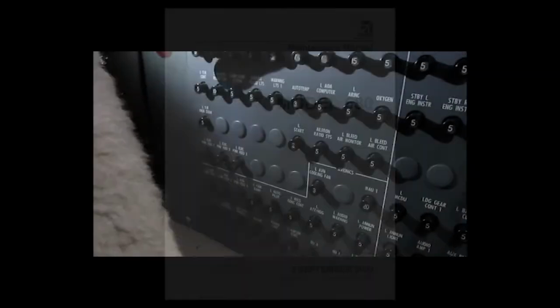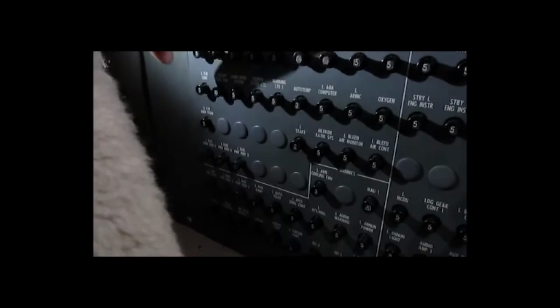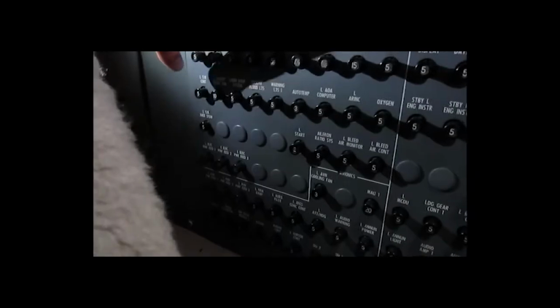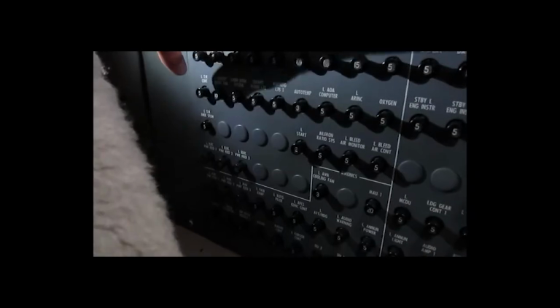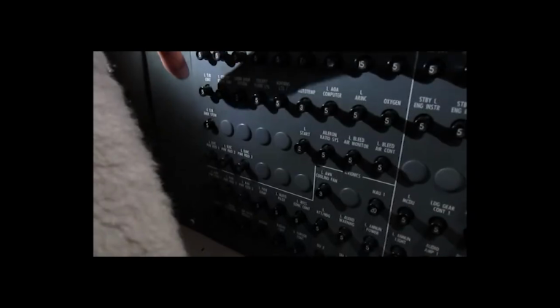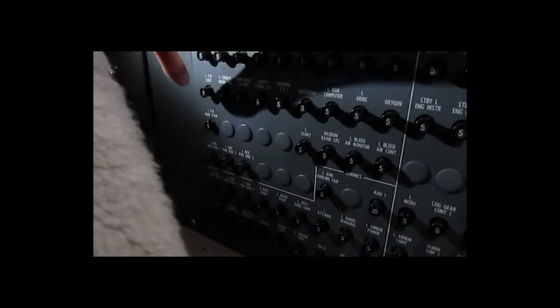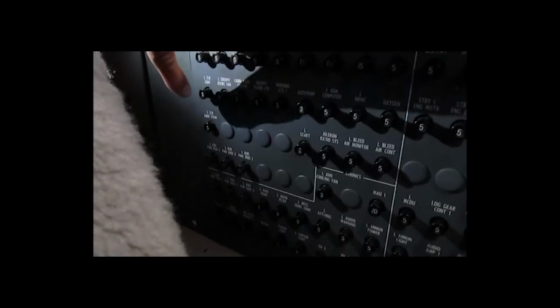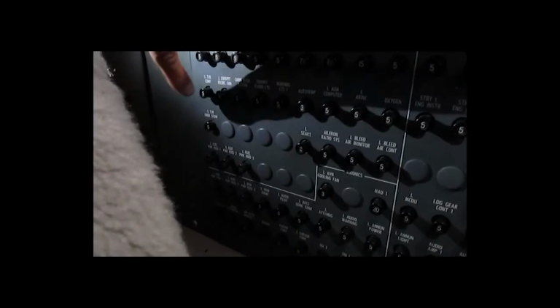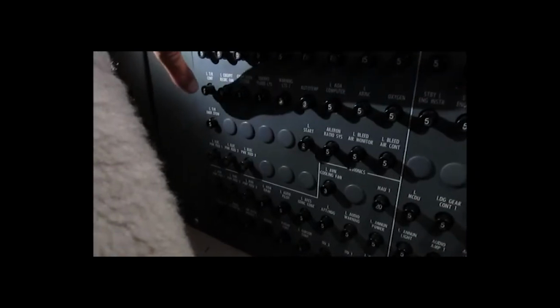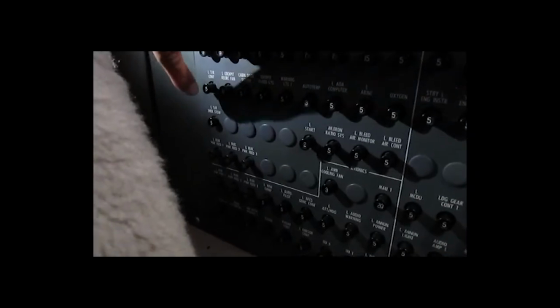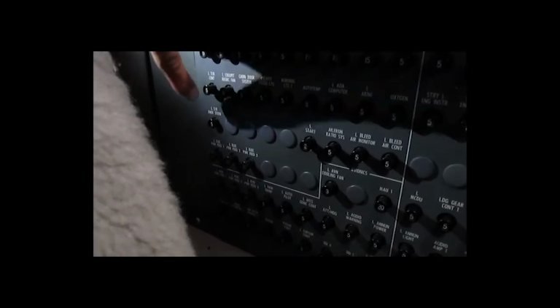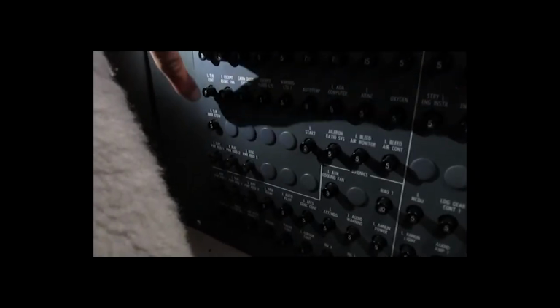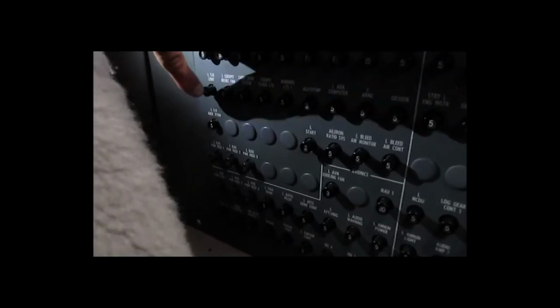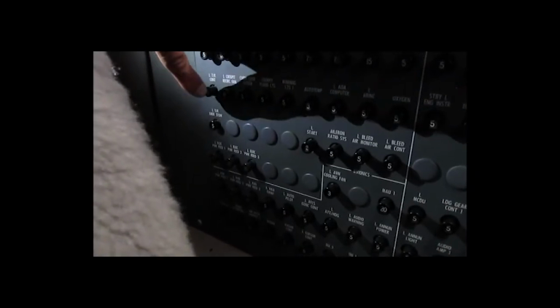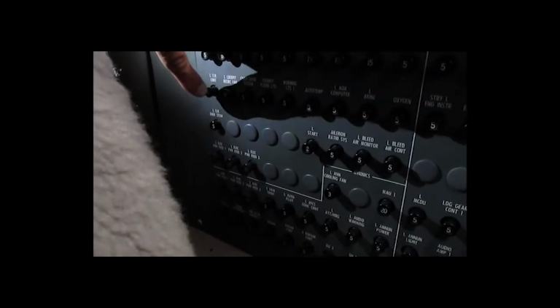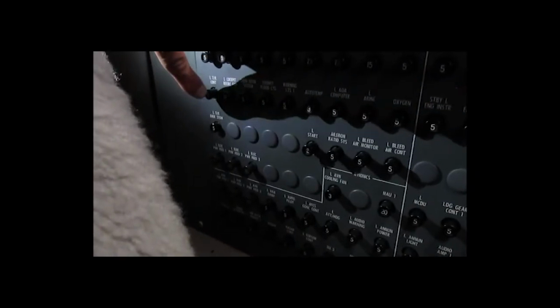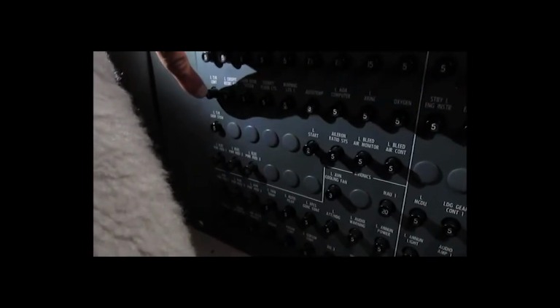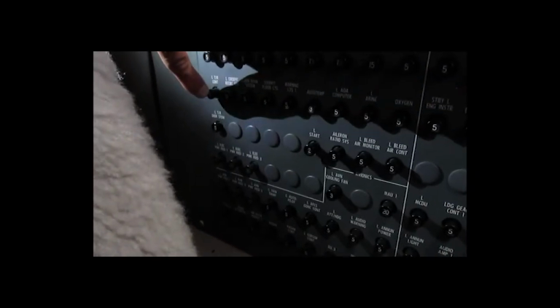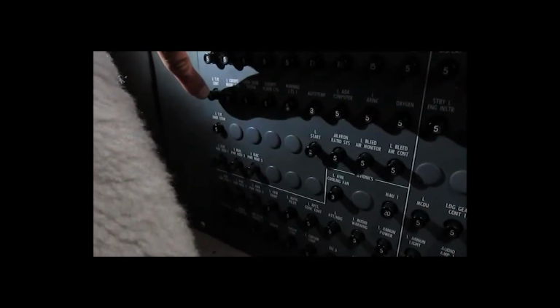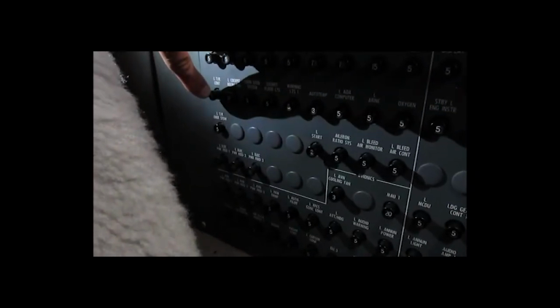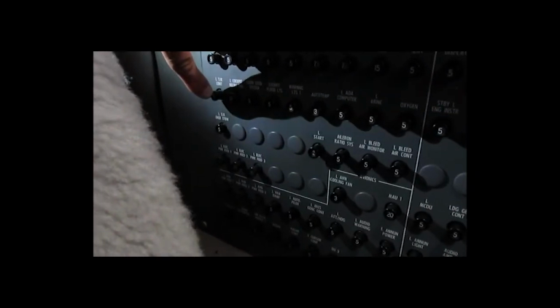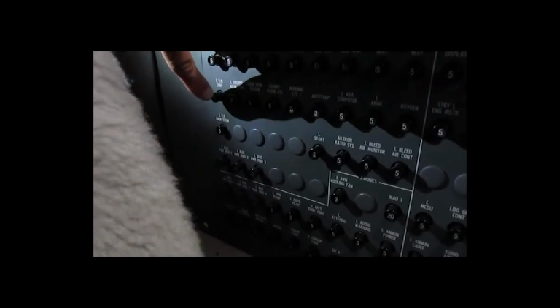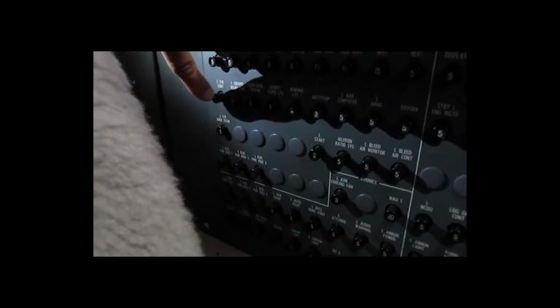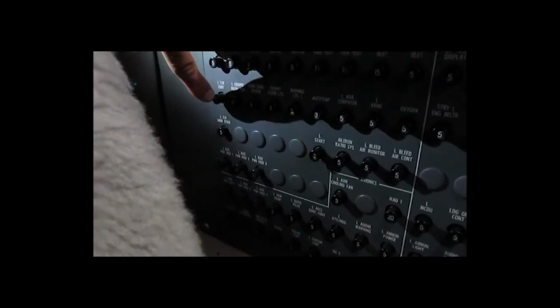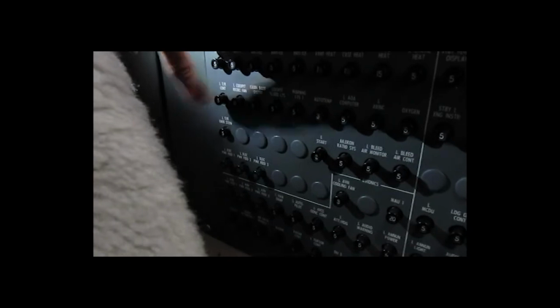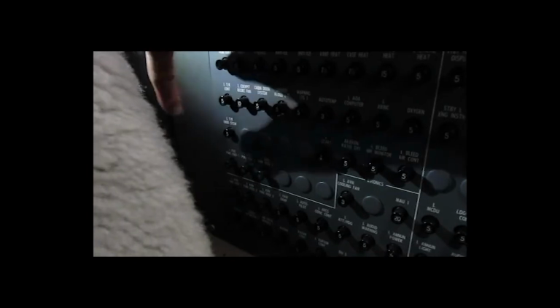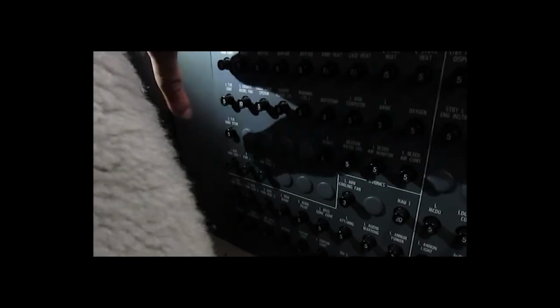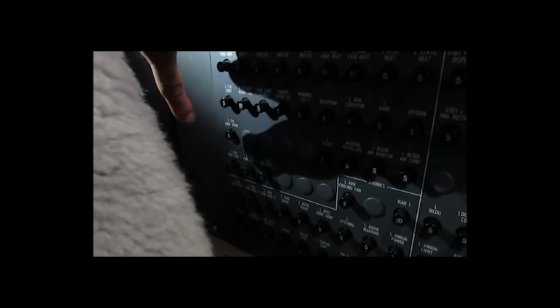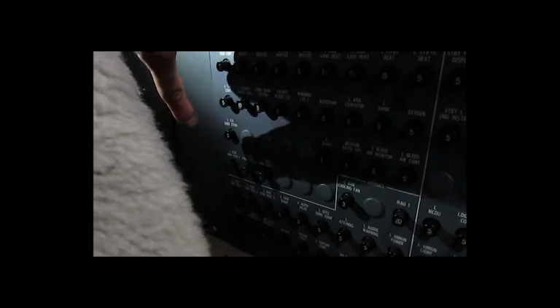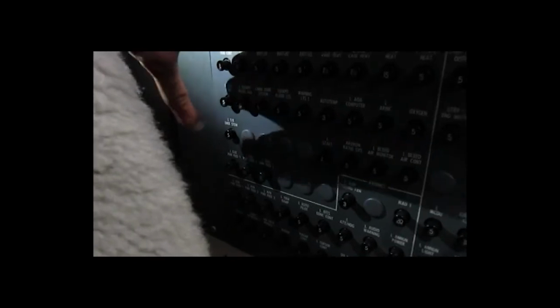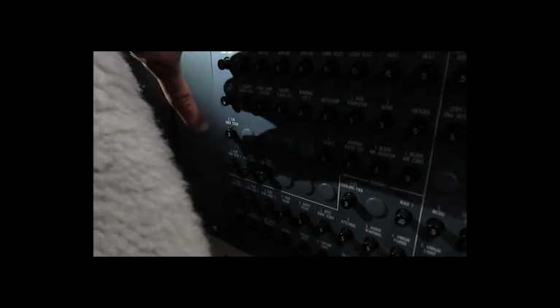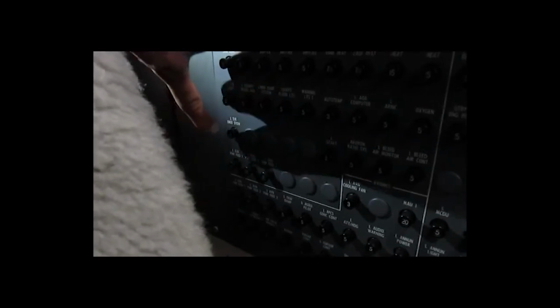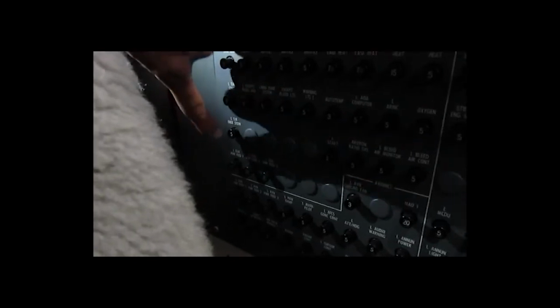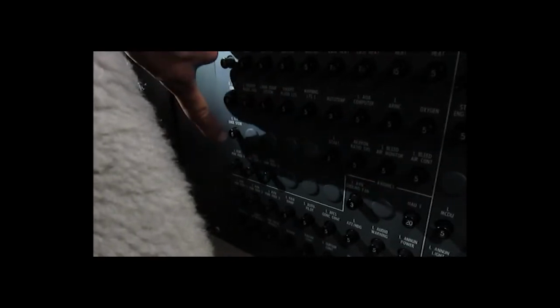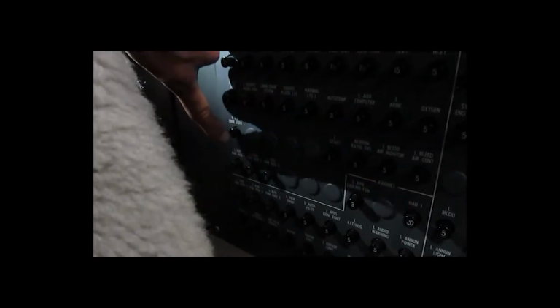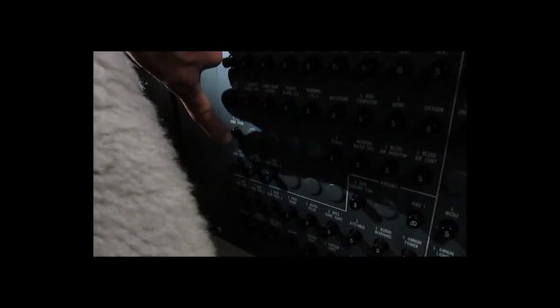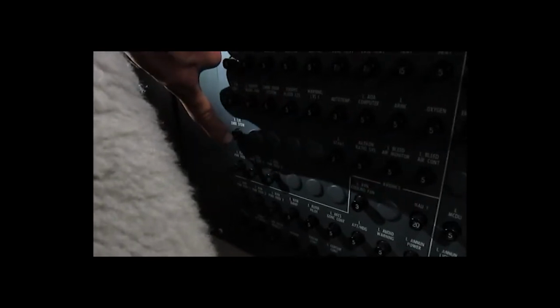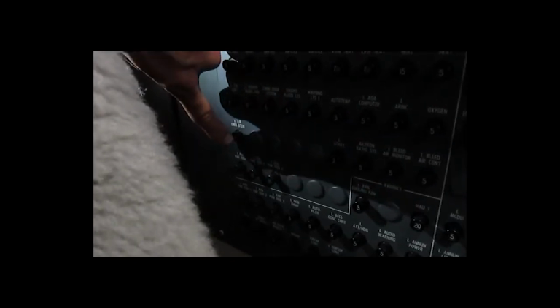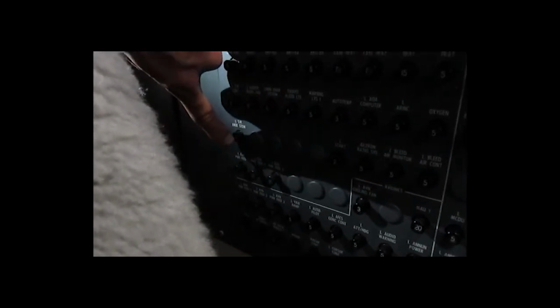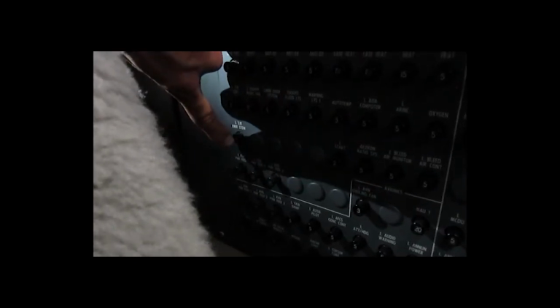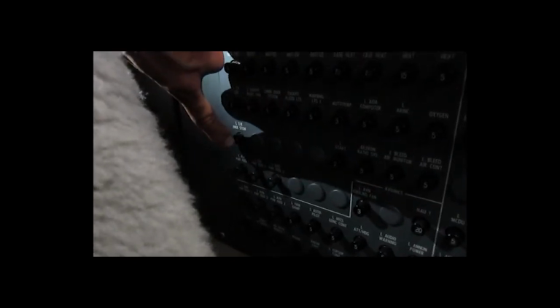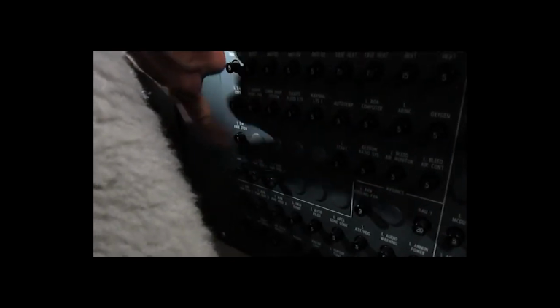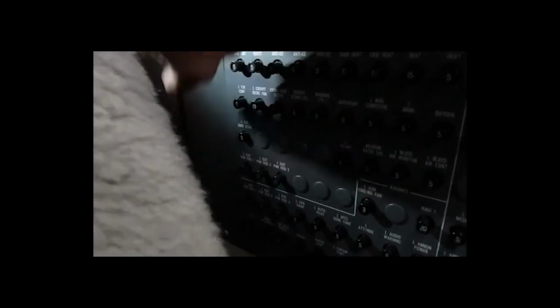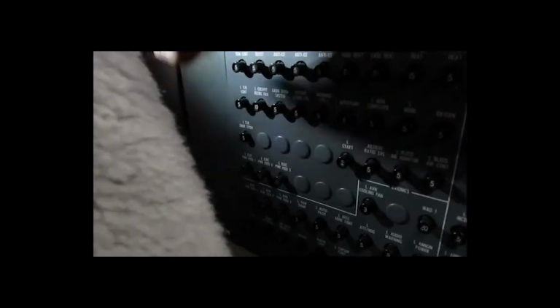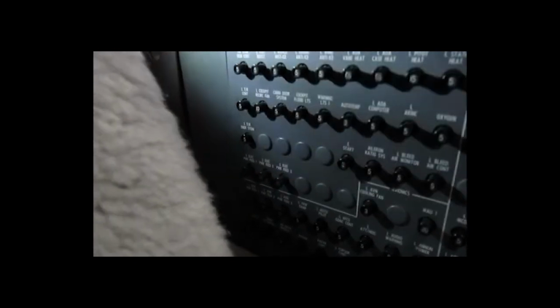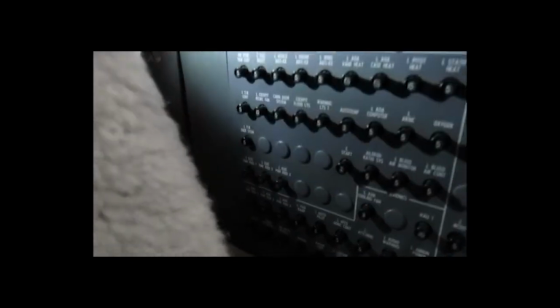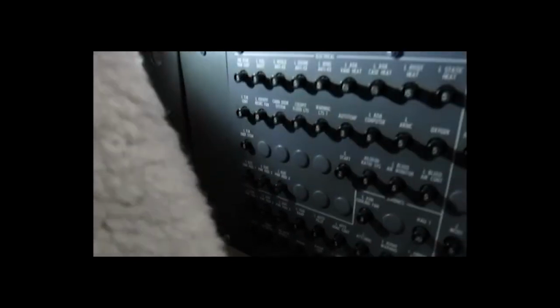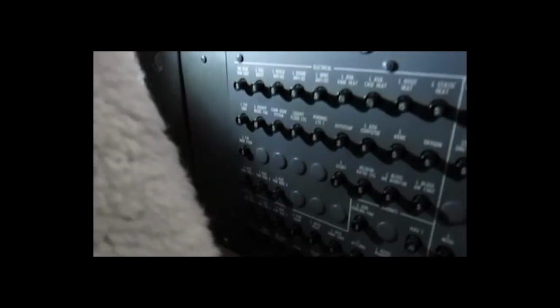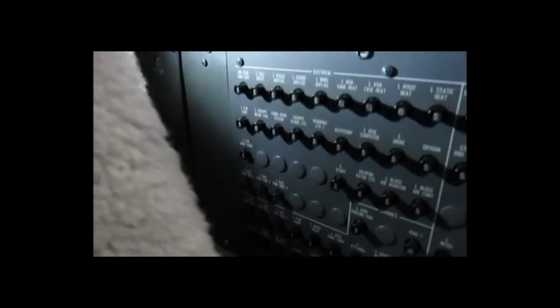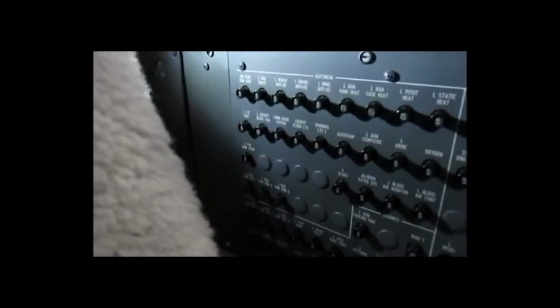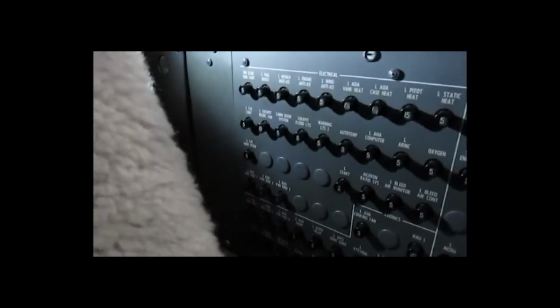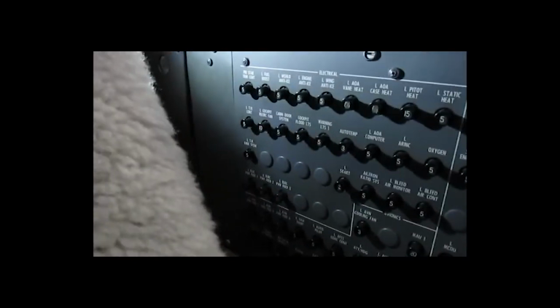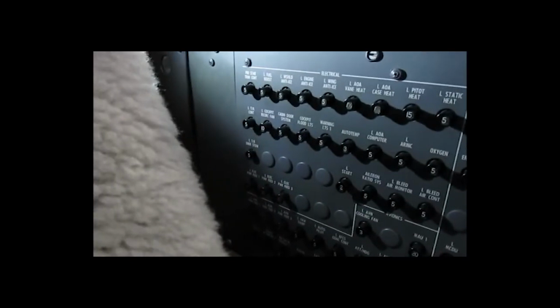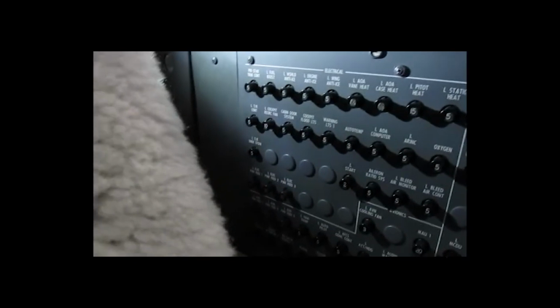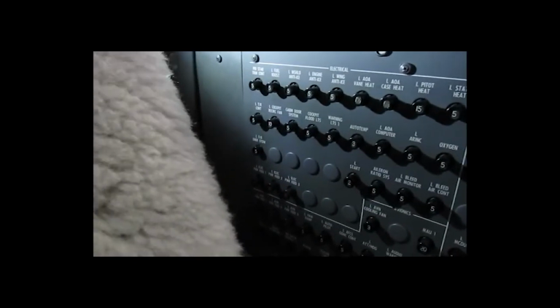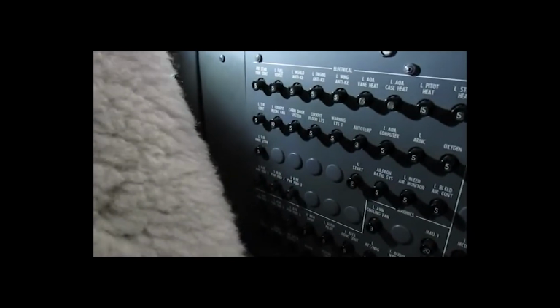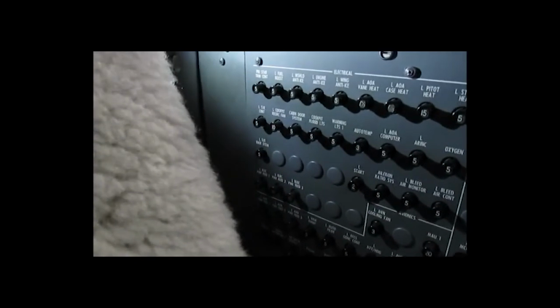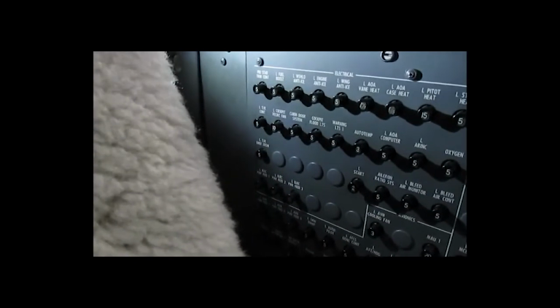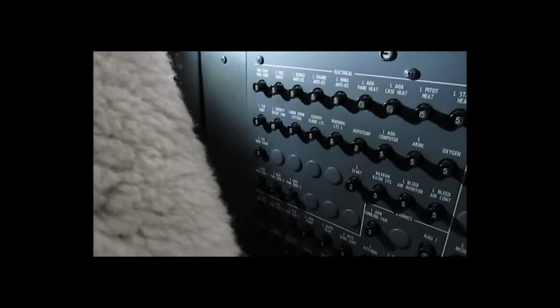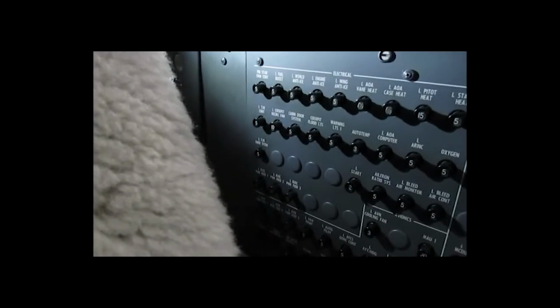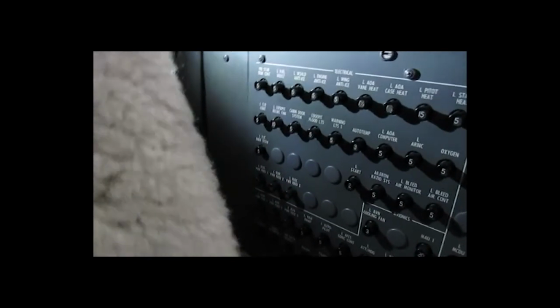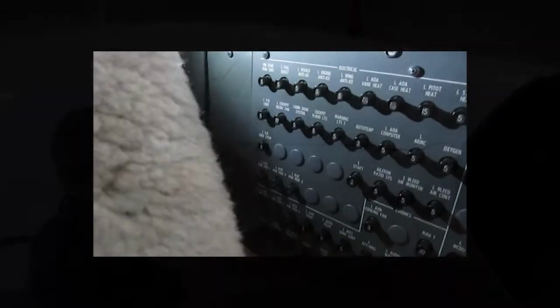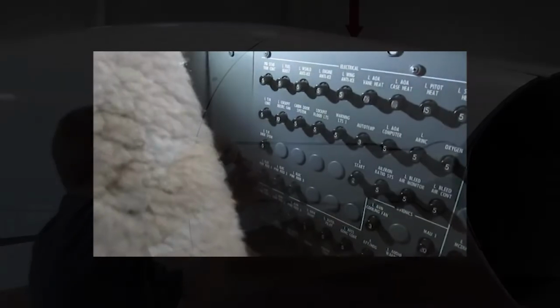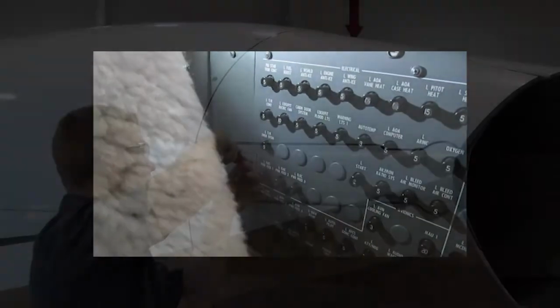First, disengage the left and right TR control and emergency stowed circuit breakers on the pilot and co-pilot circuit breaker panel.